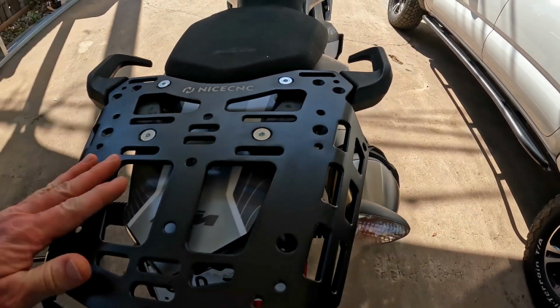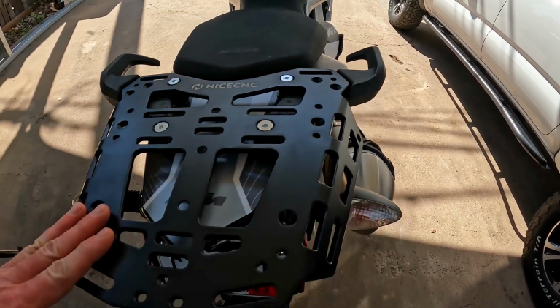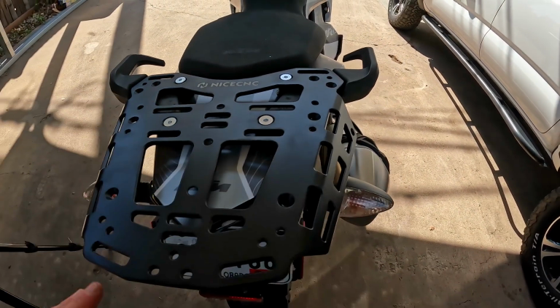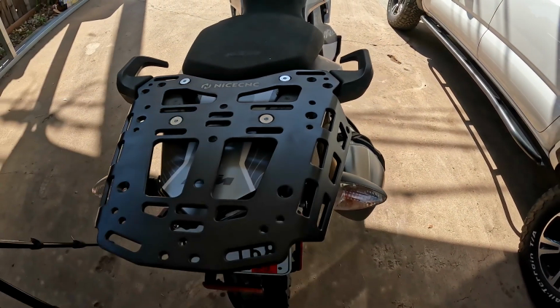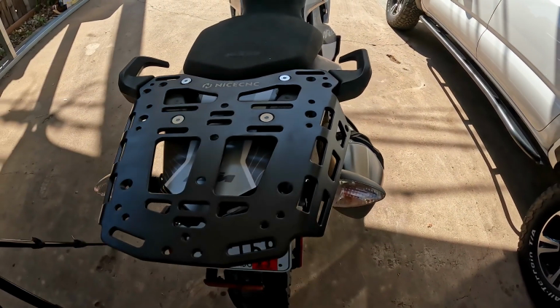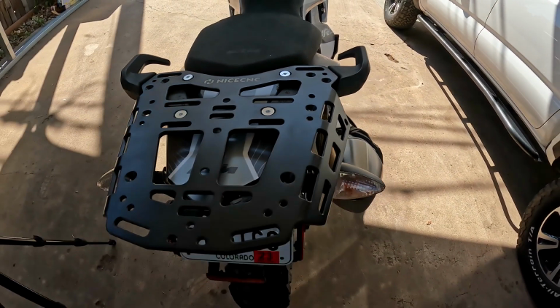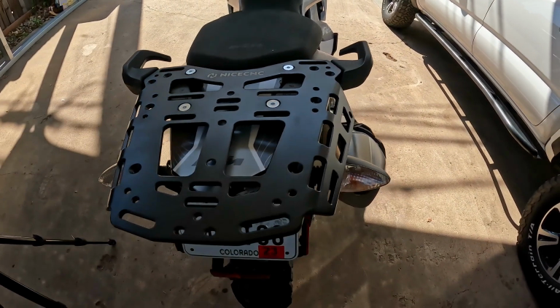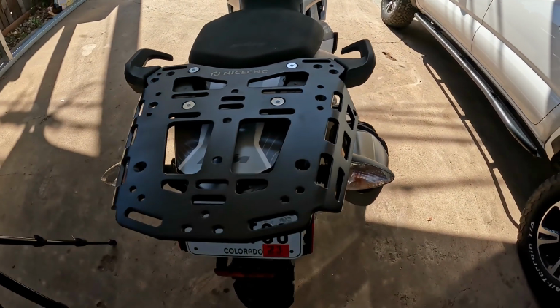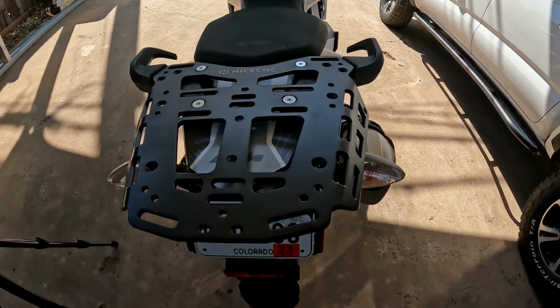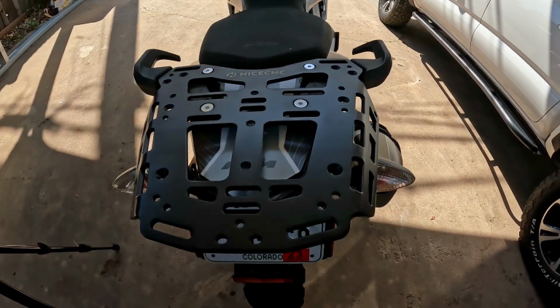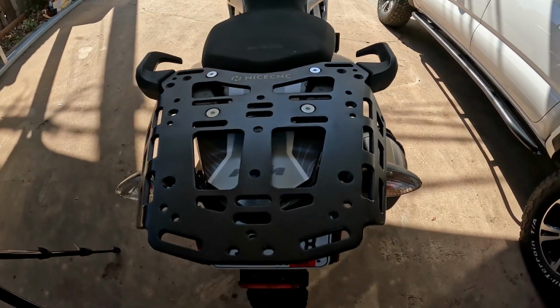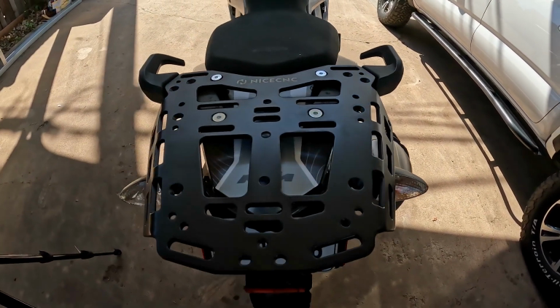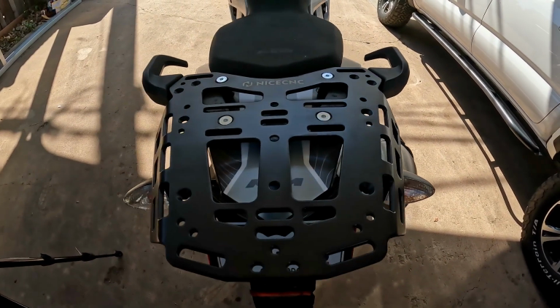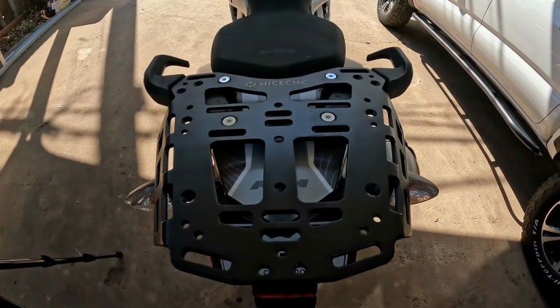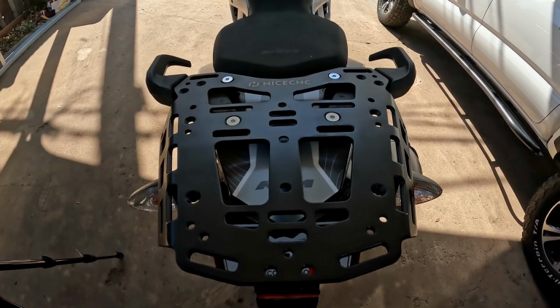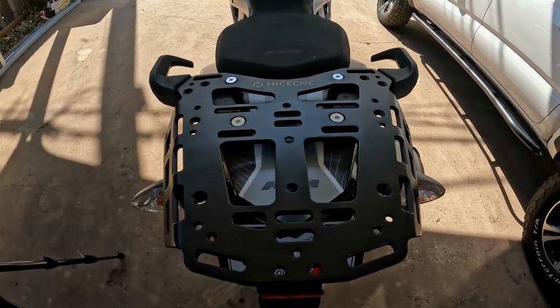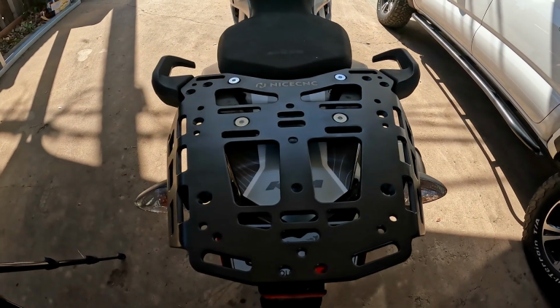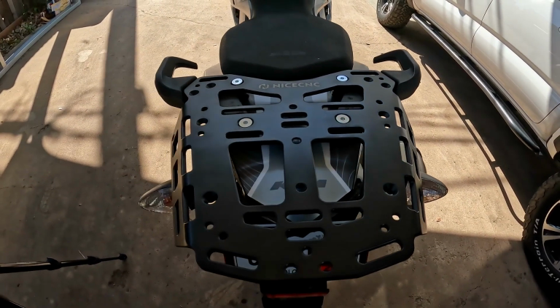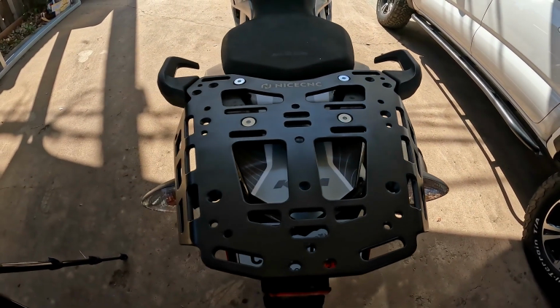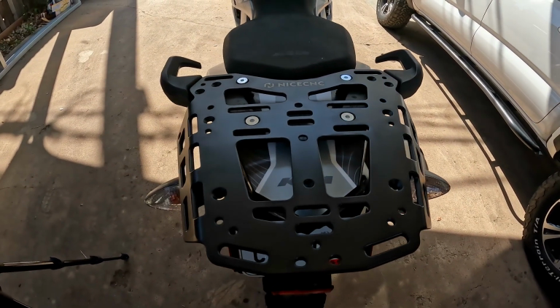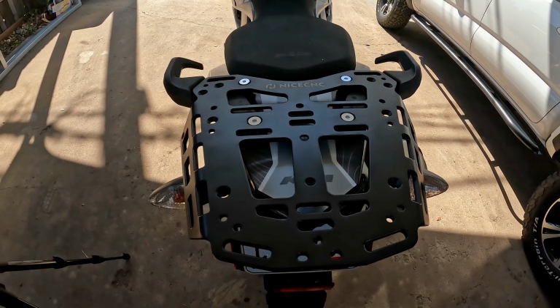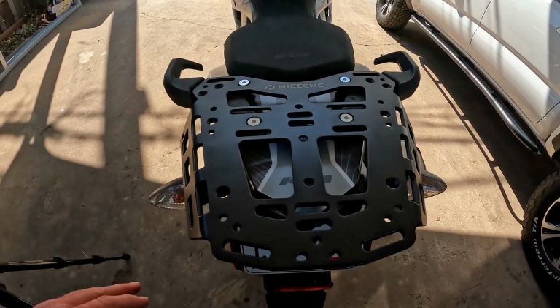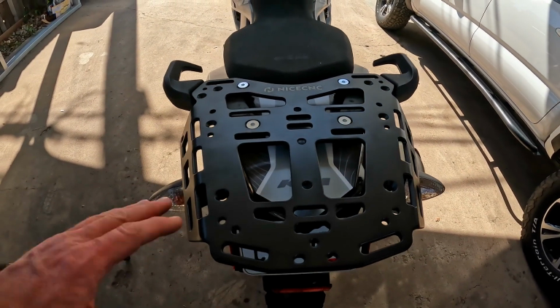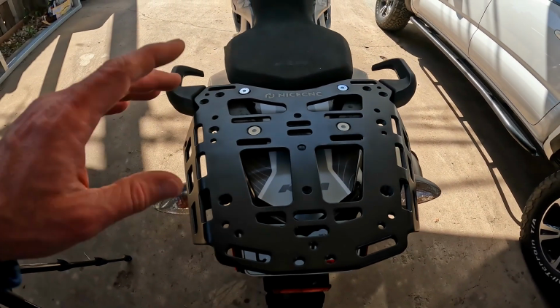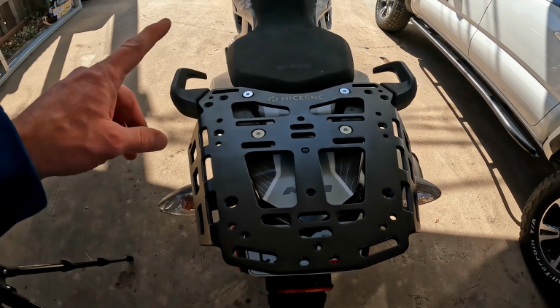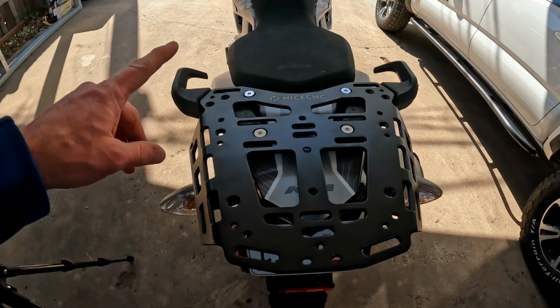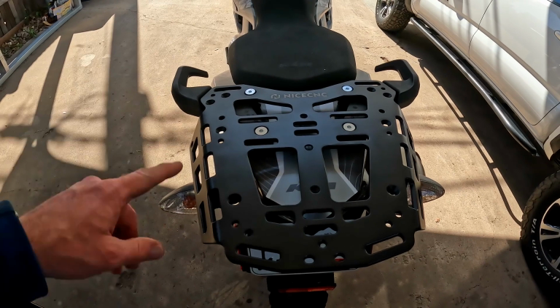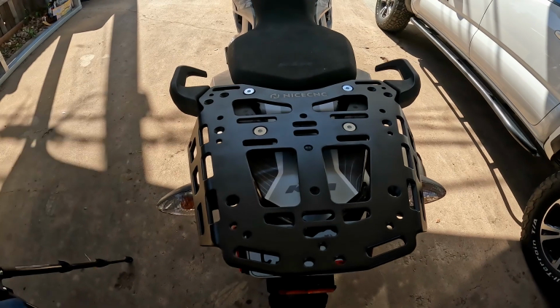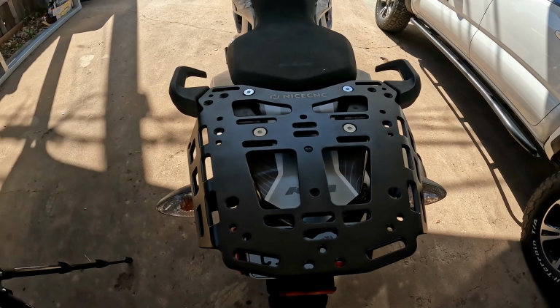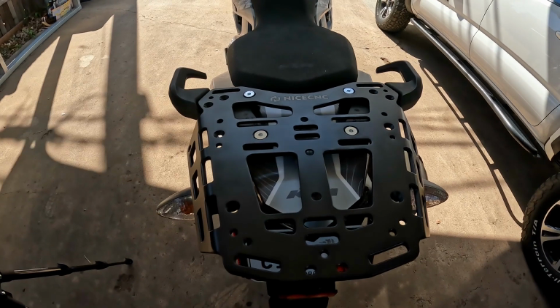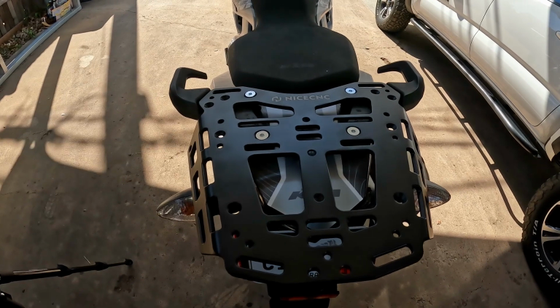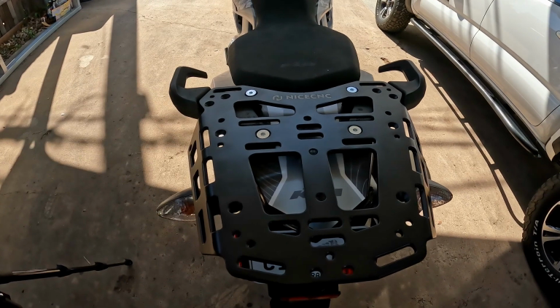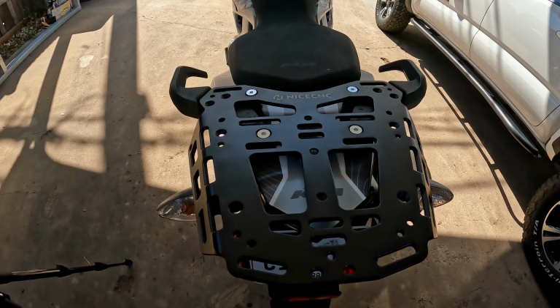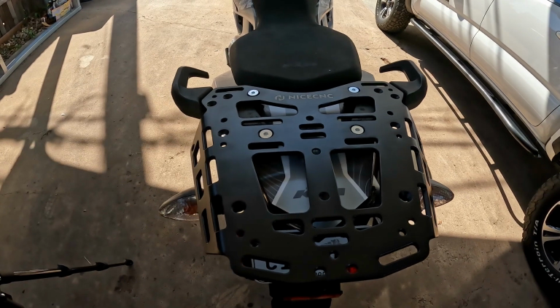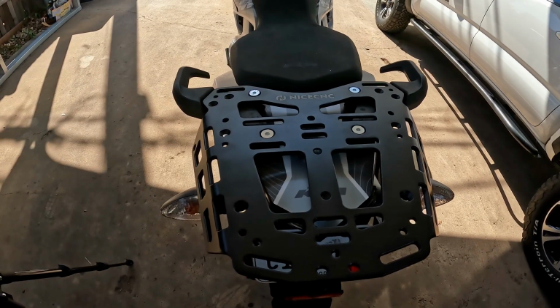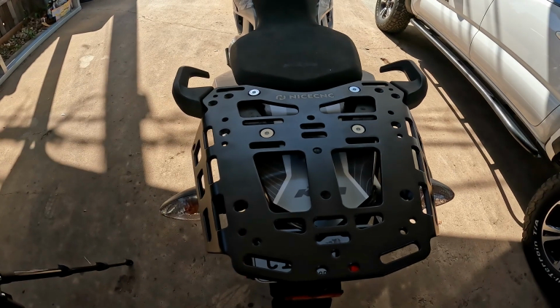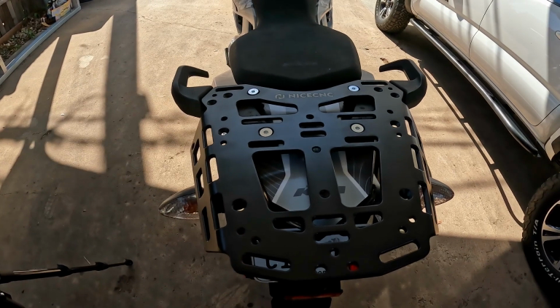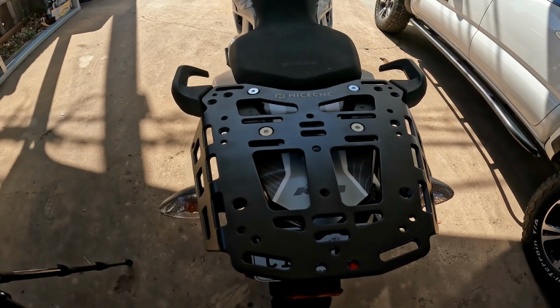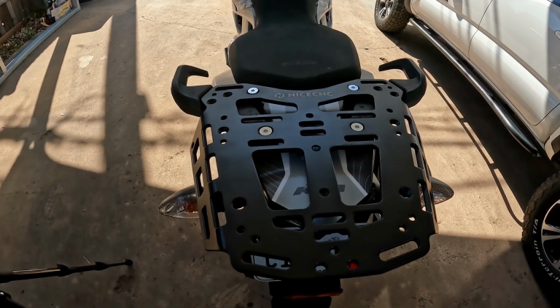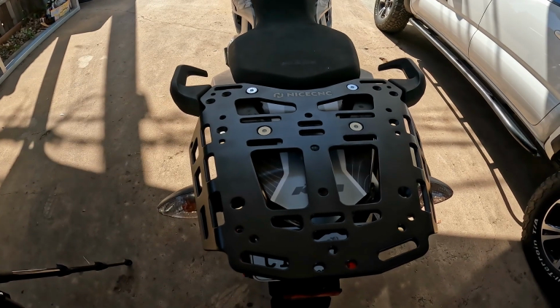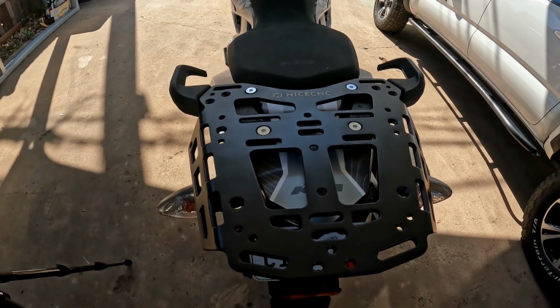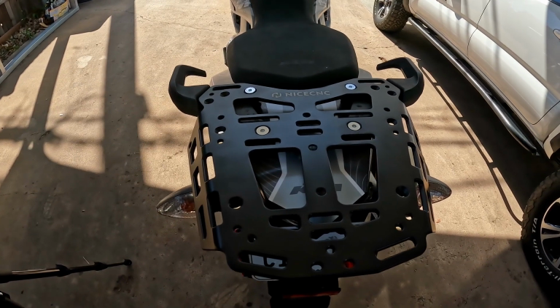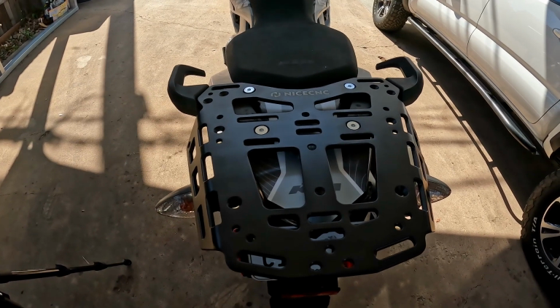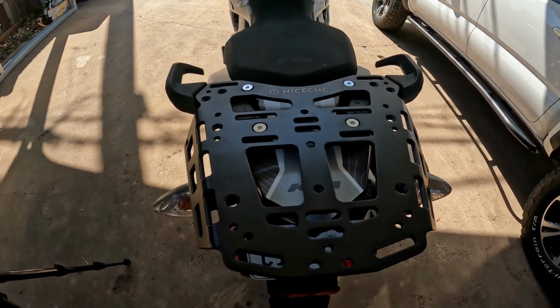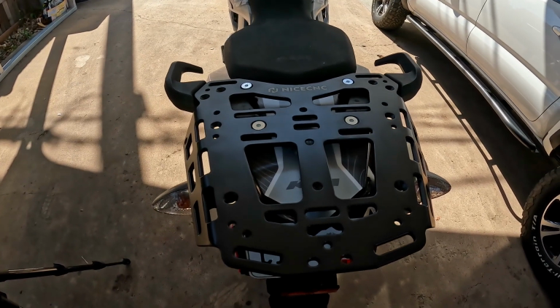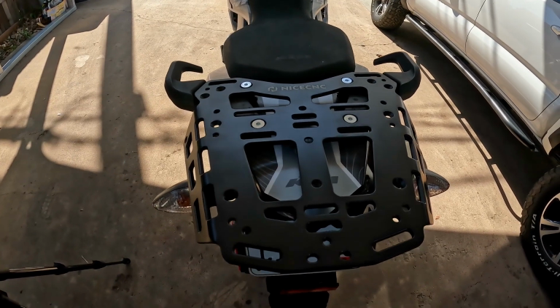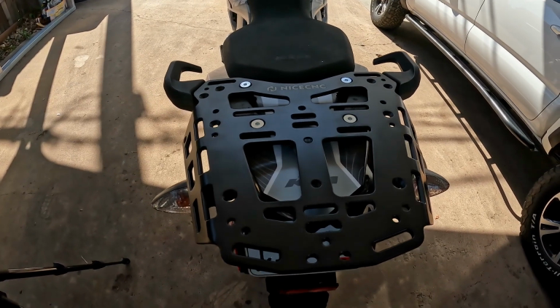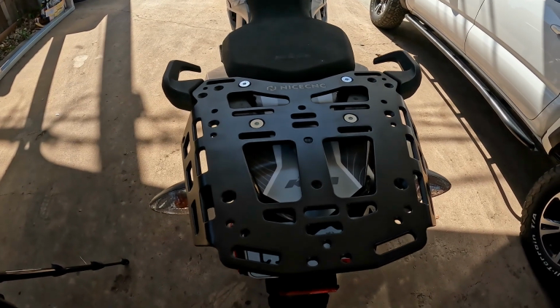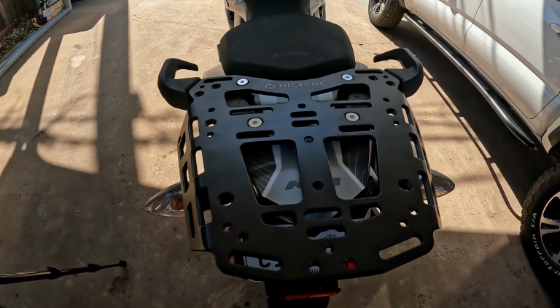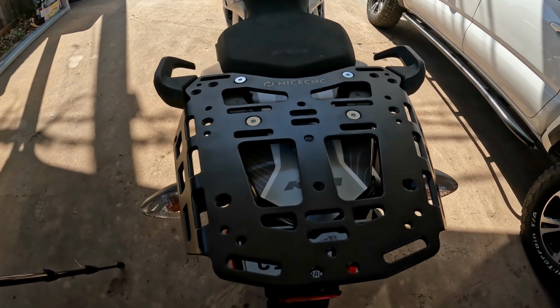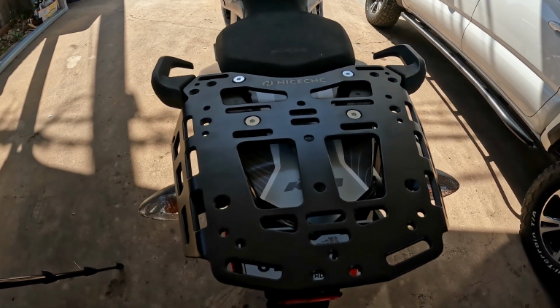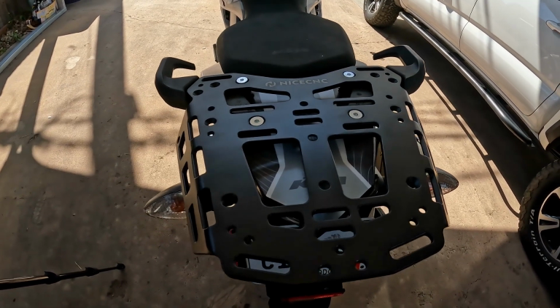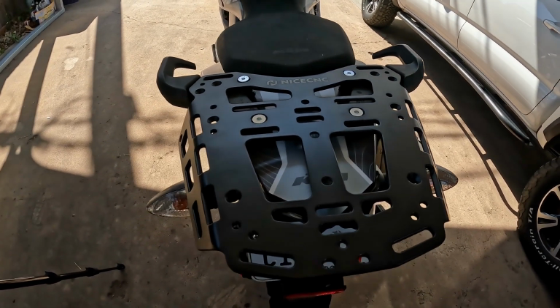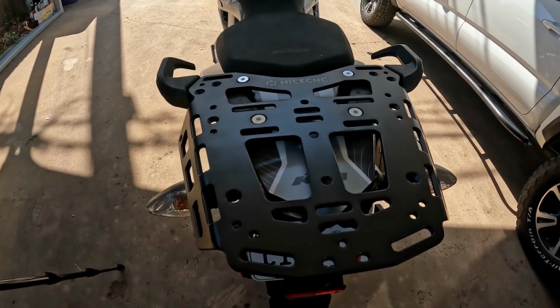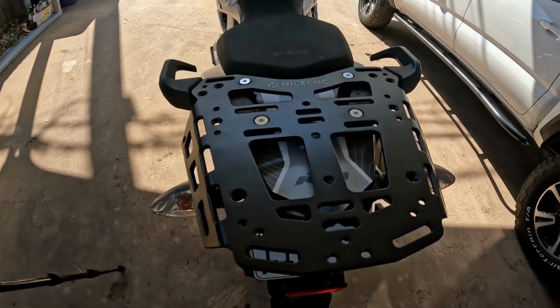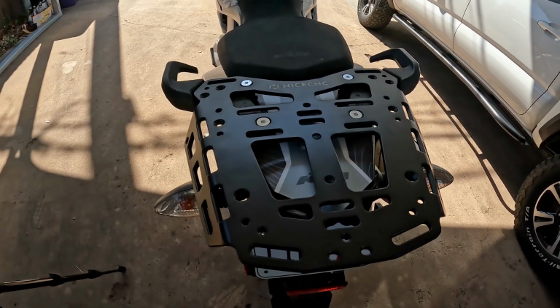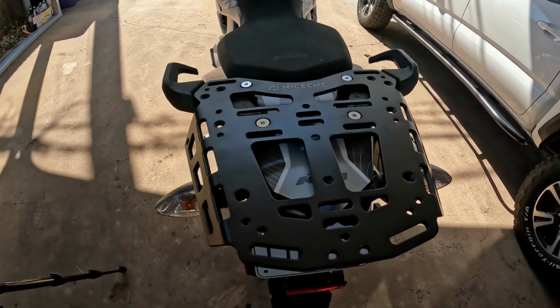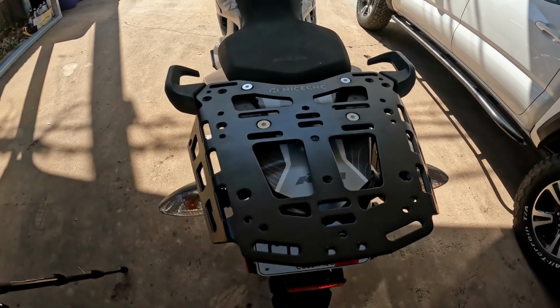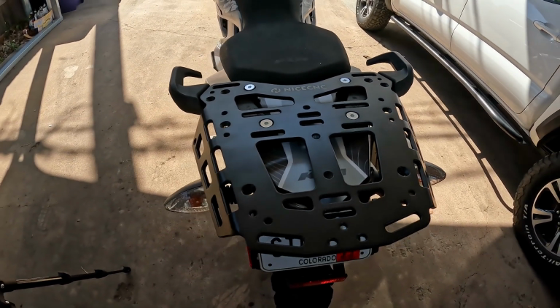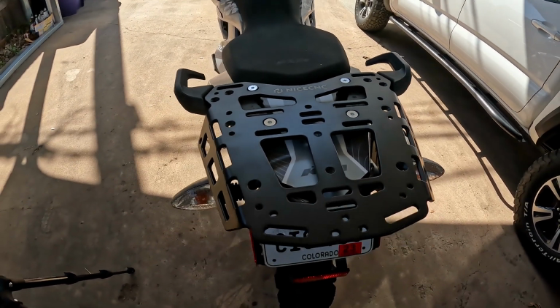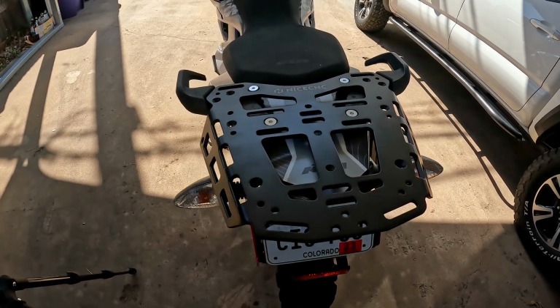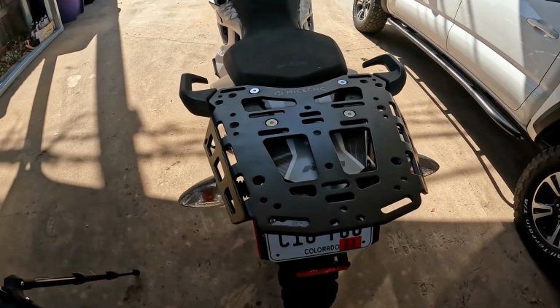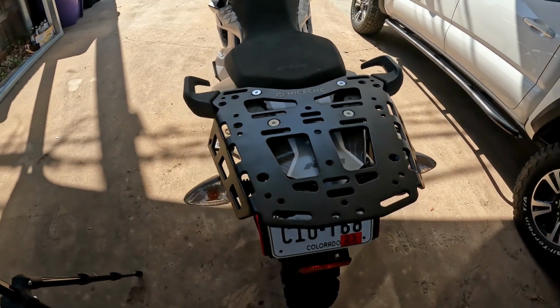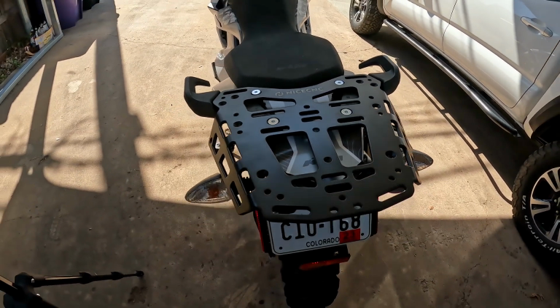I think this is probably how I'm going to leave it. There's also an option of mounting it without the grab handles, so let's go ahead and see what we need to do to make that happen.